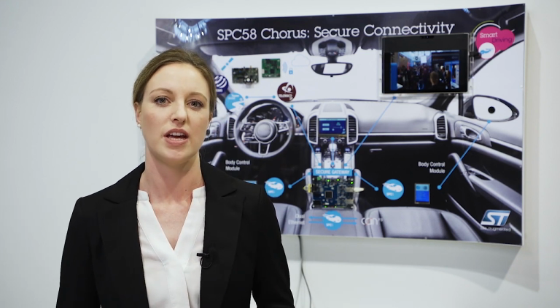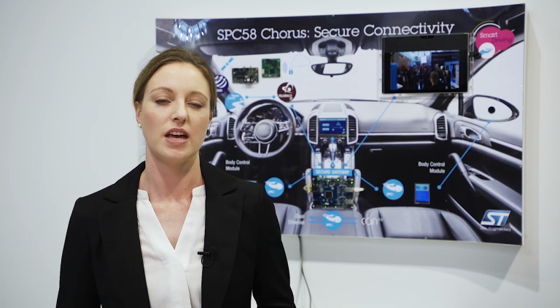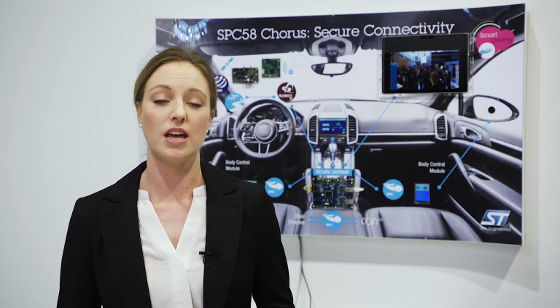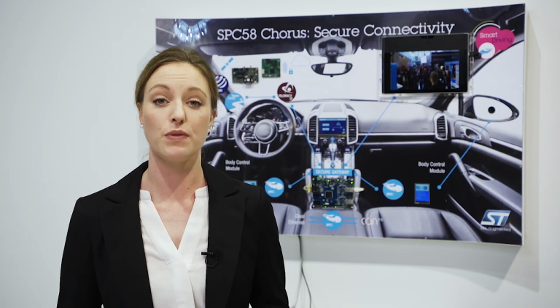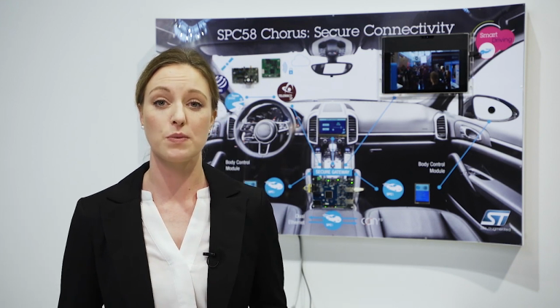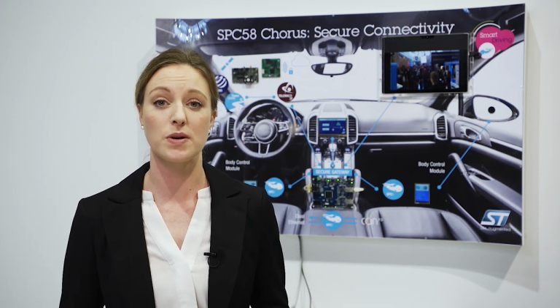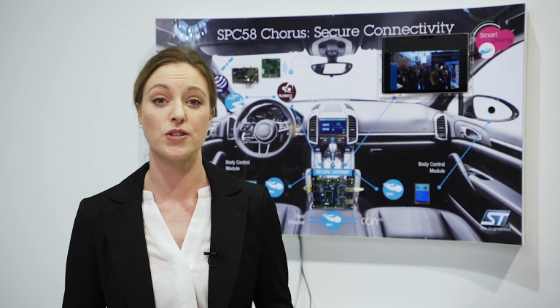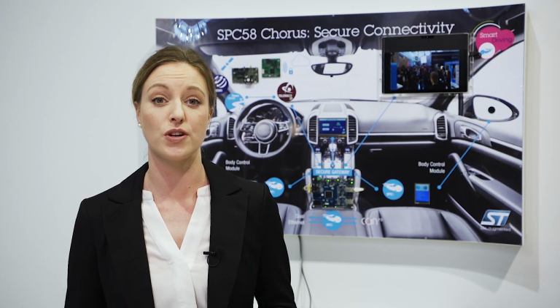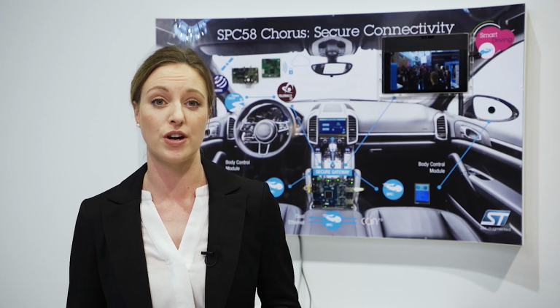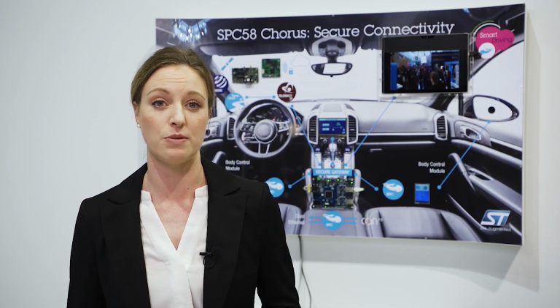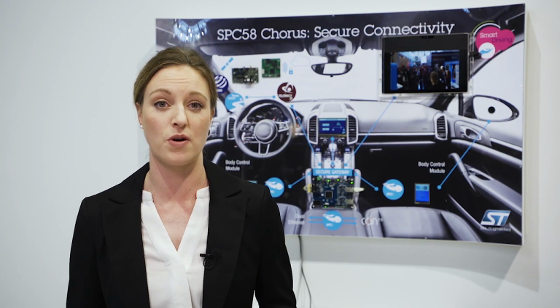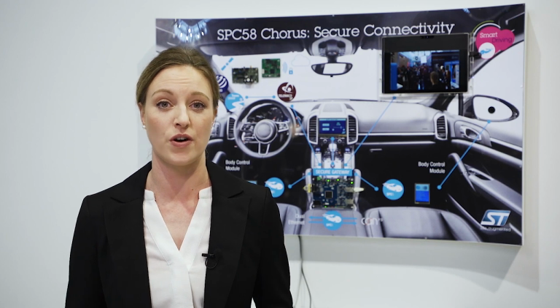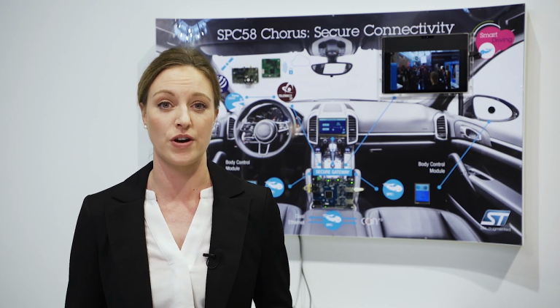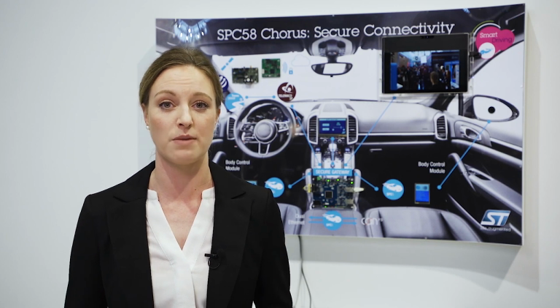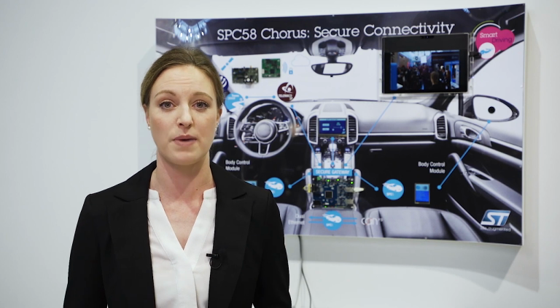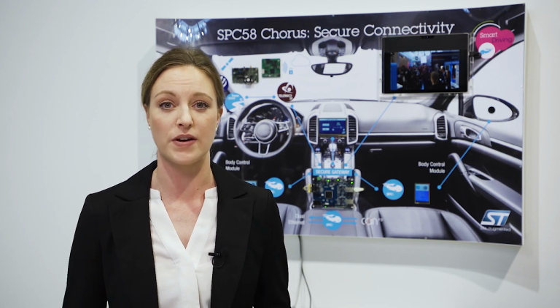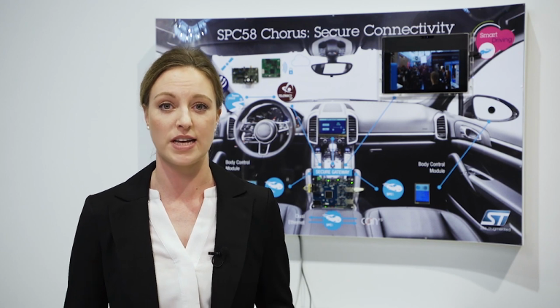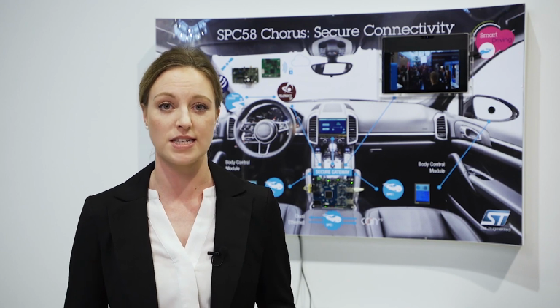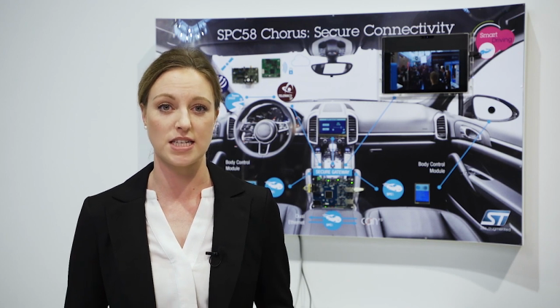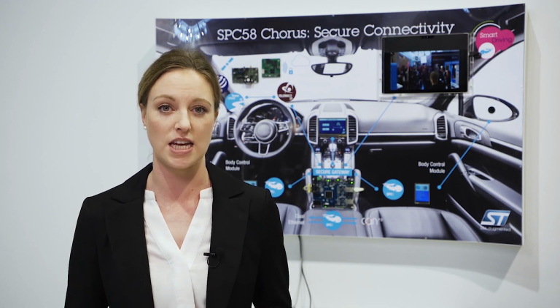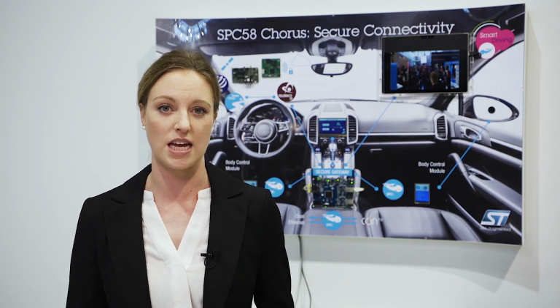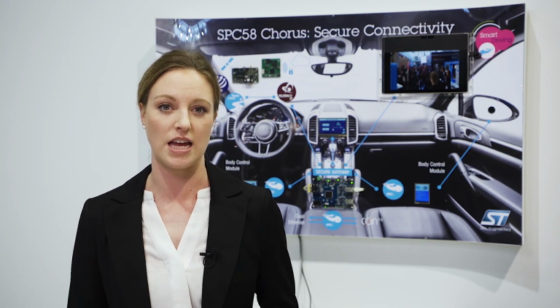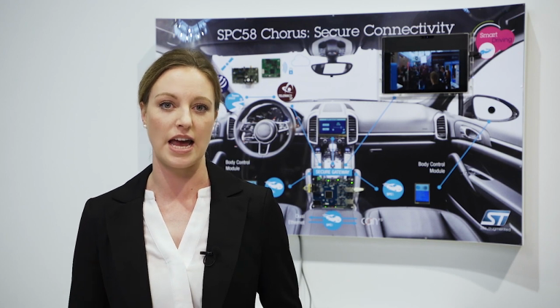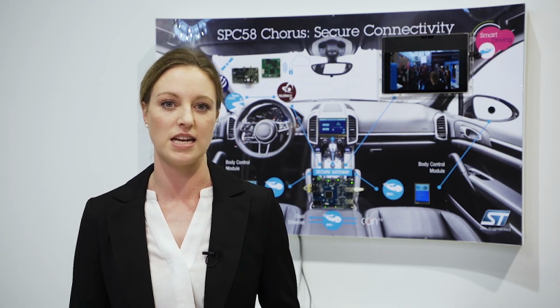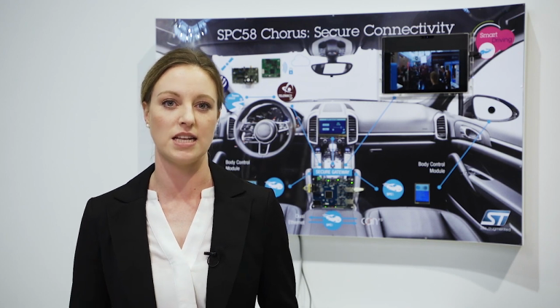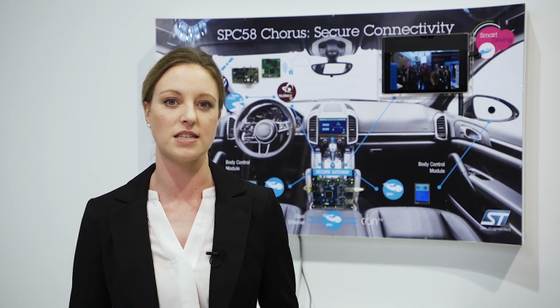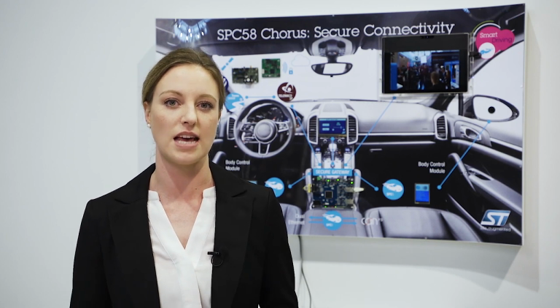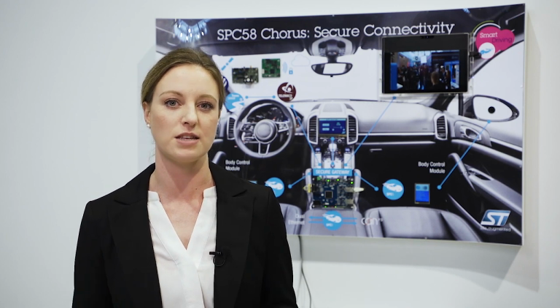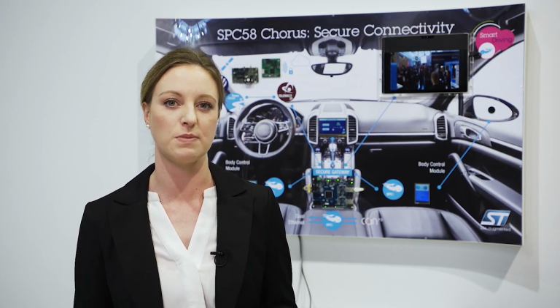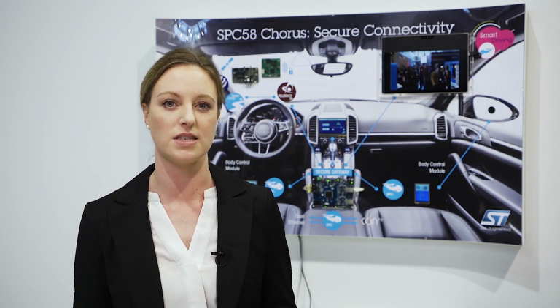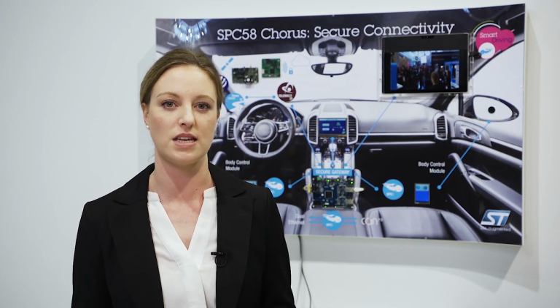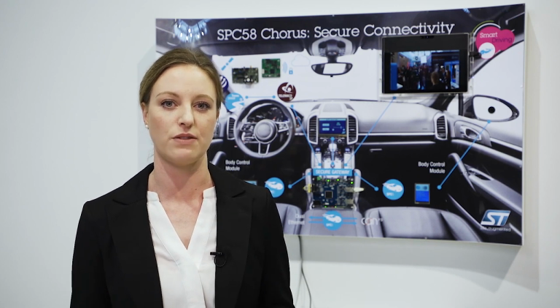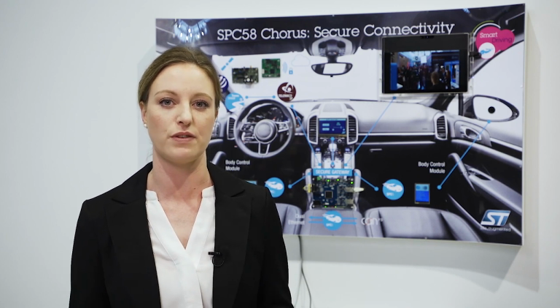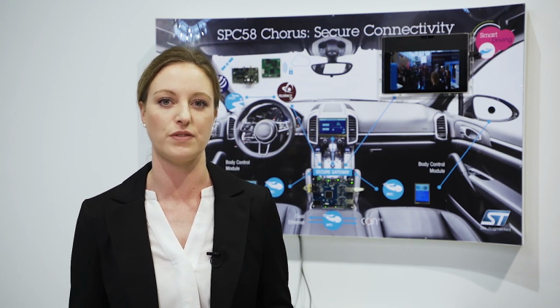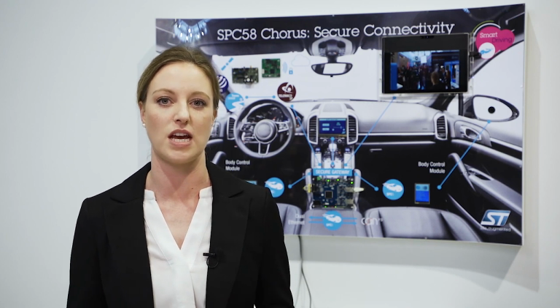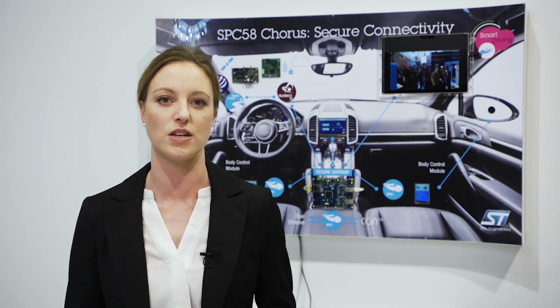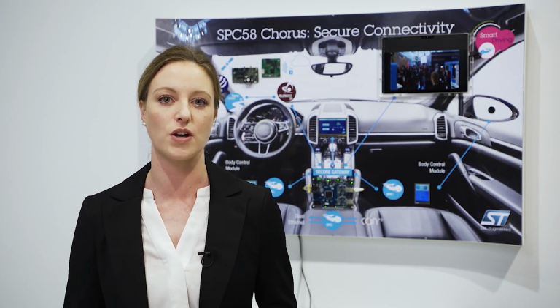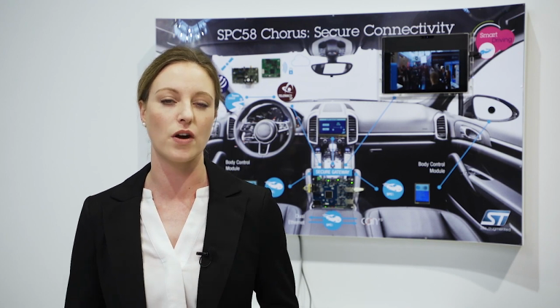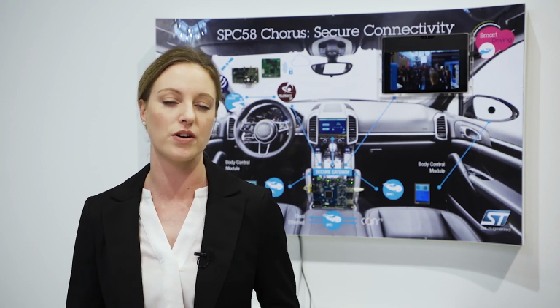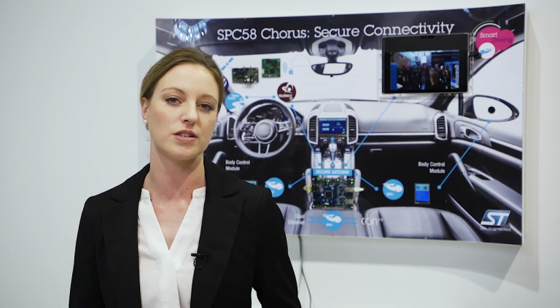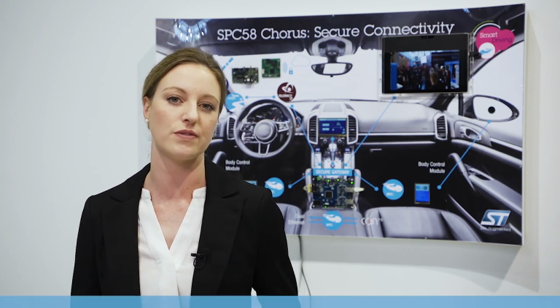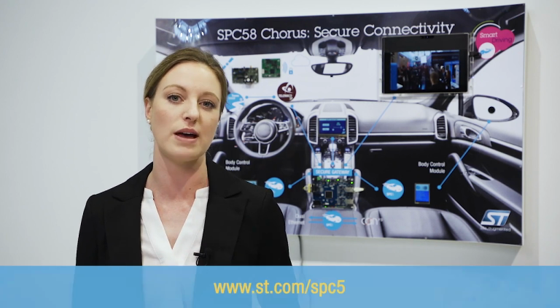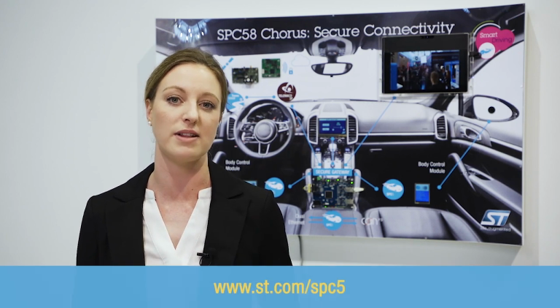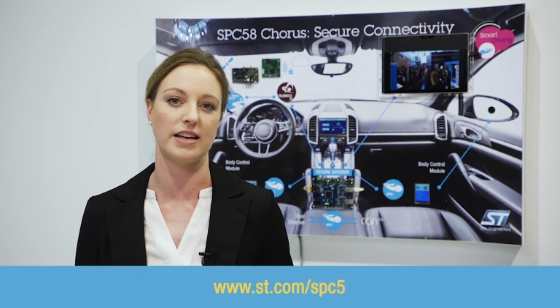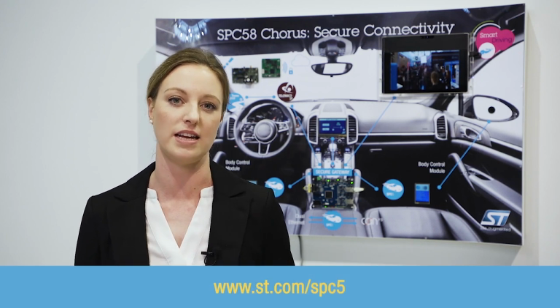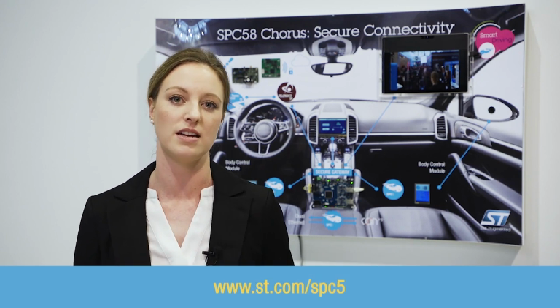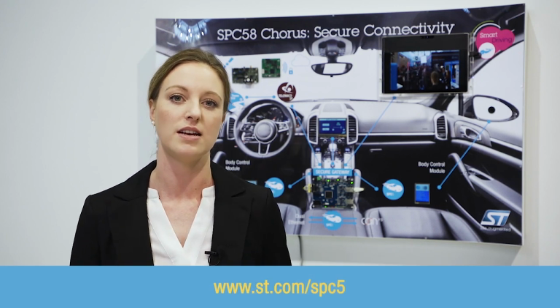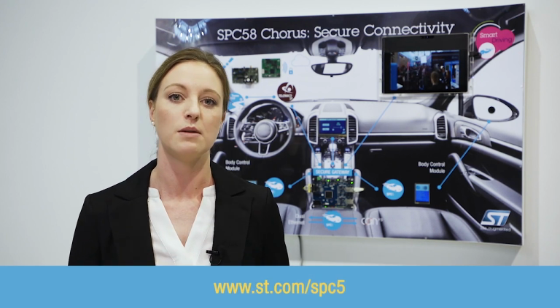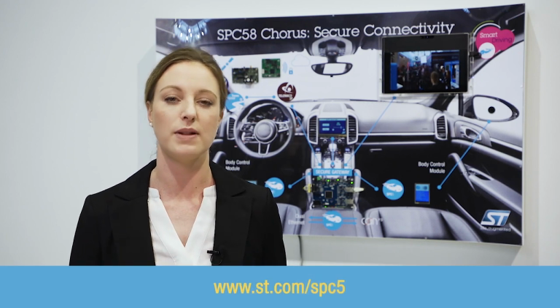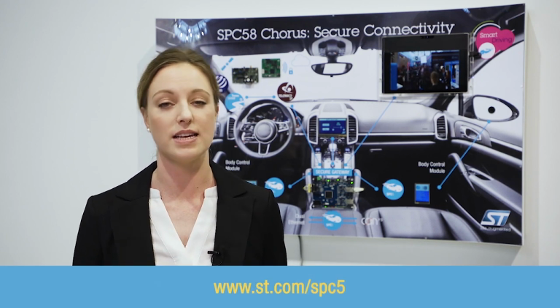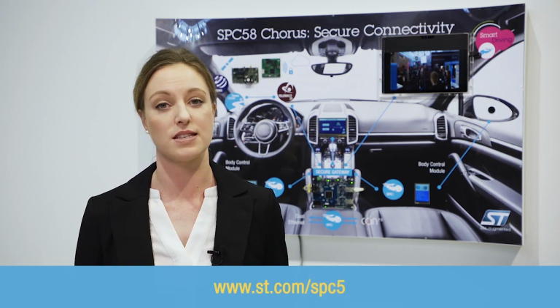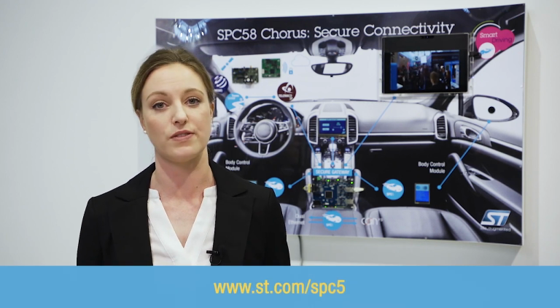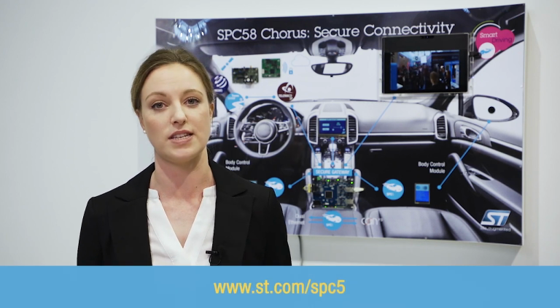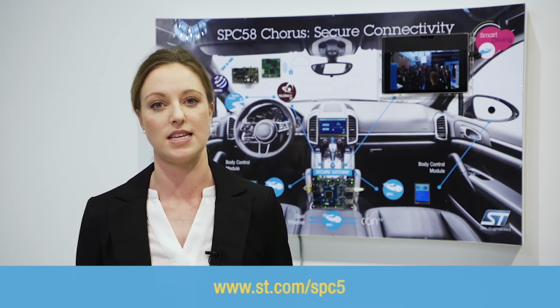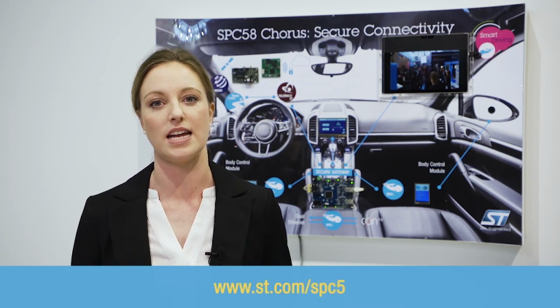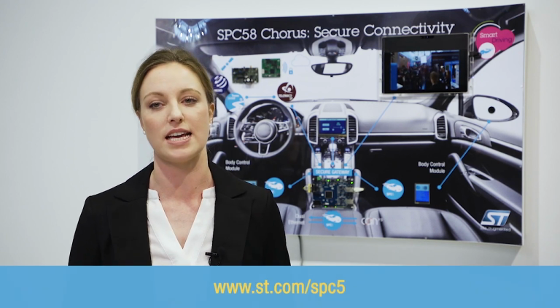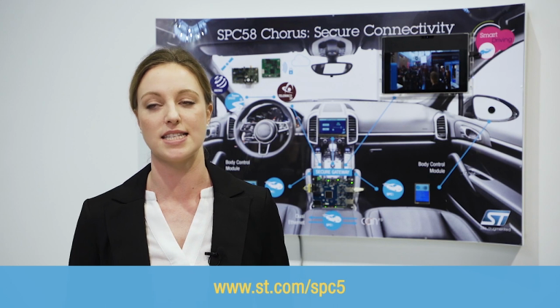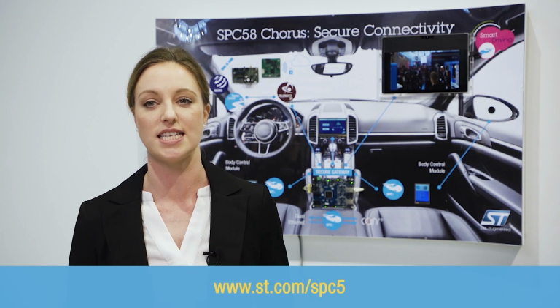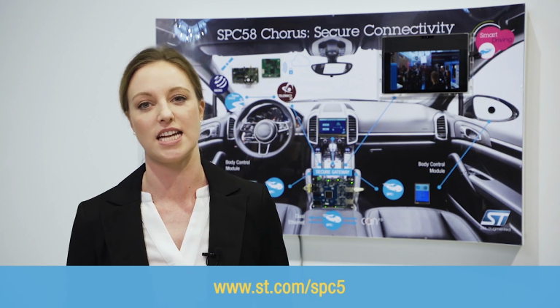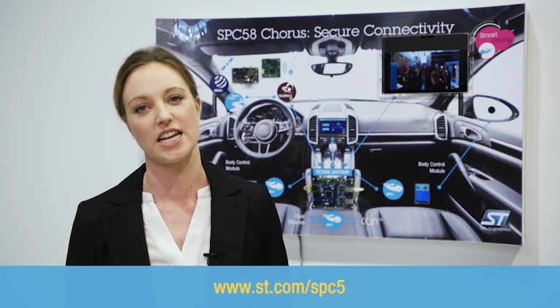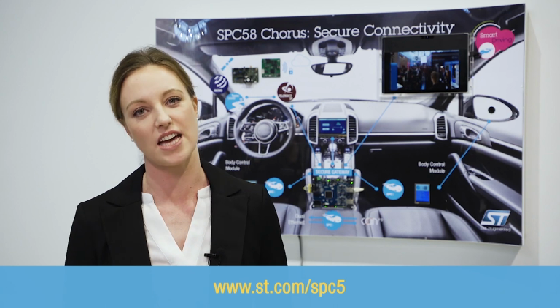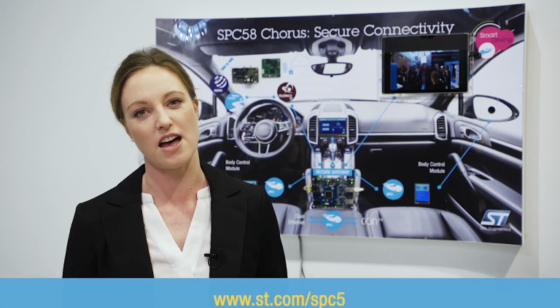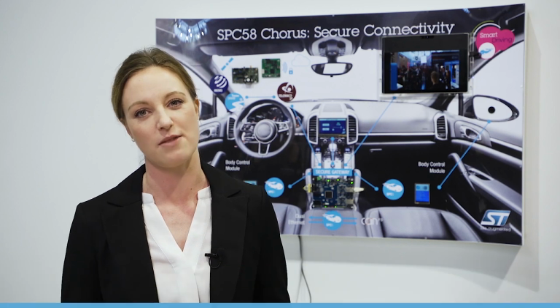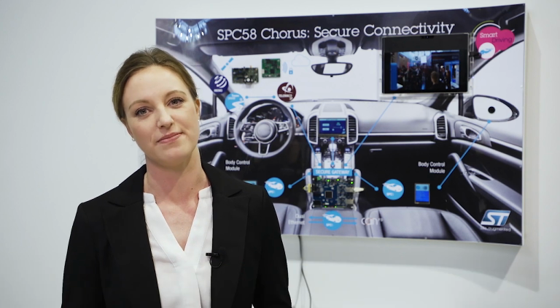If you want to learn more about ST and its SBC58 Corus family, please visit ST.com.